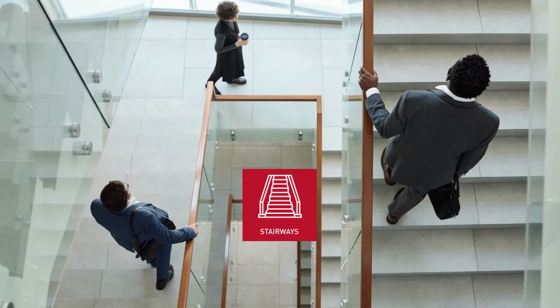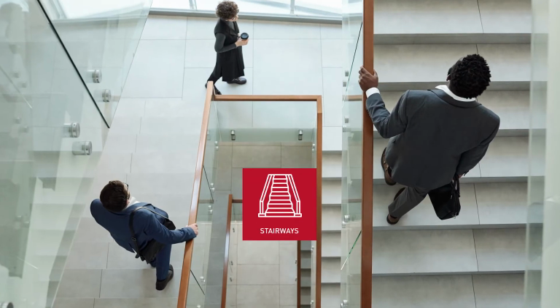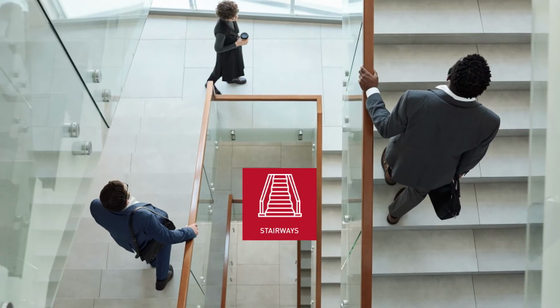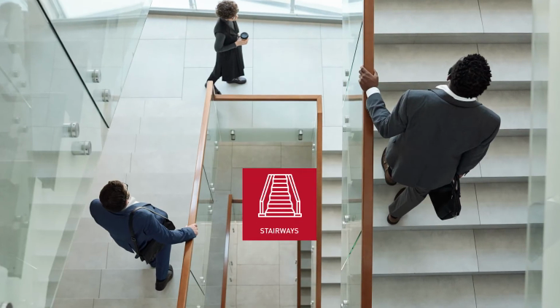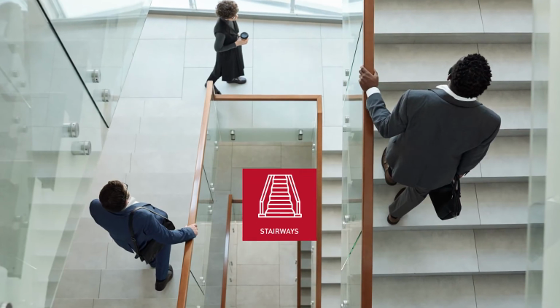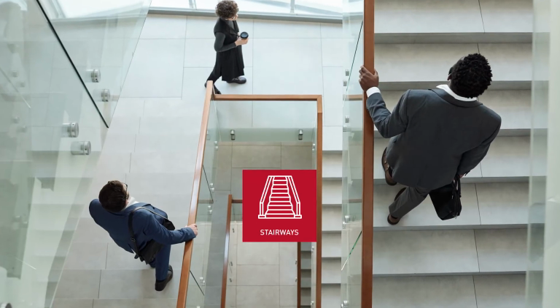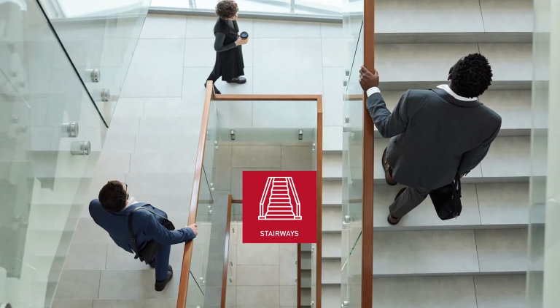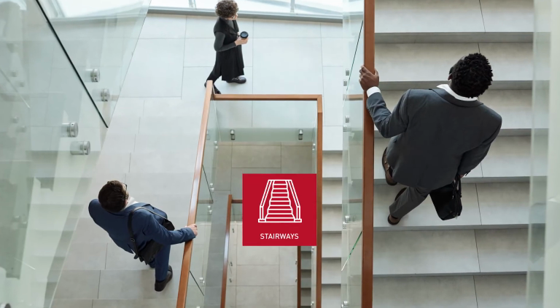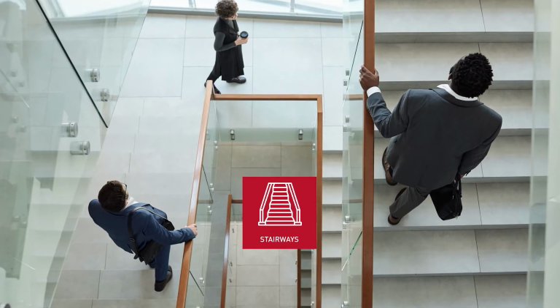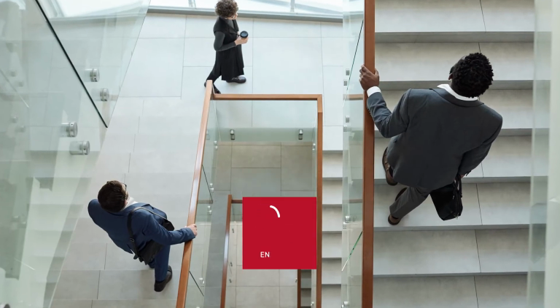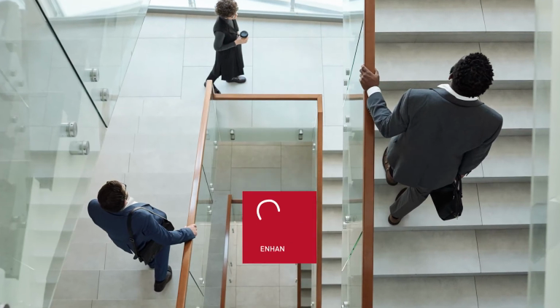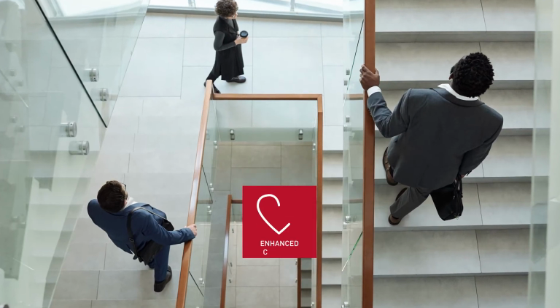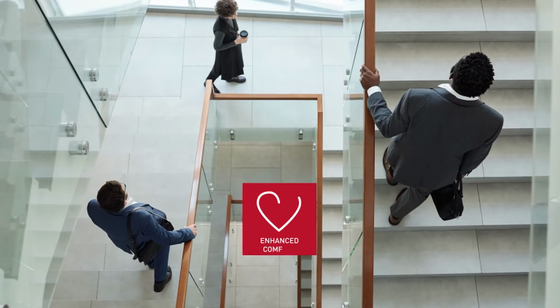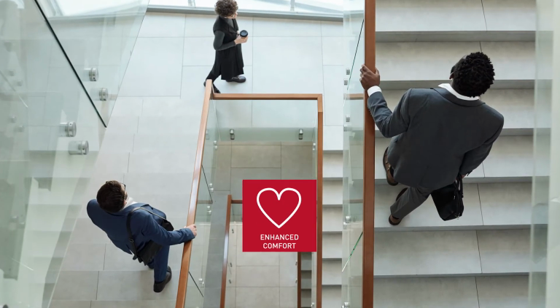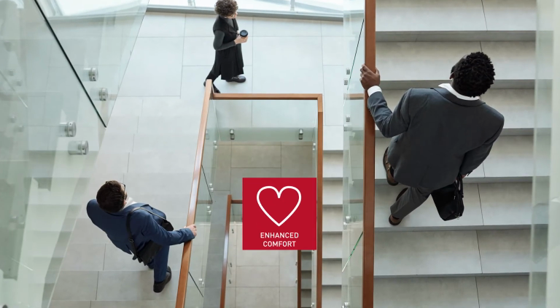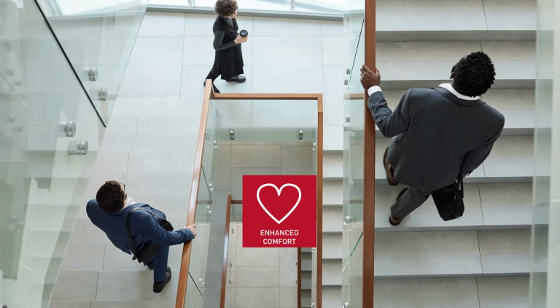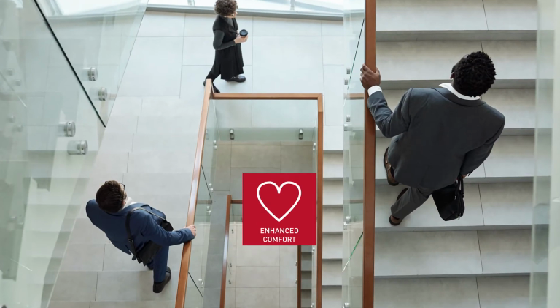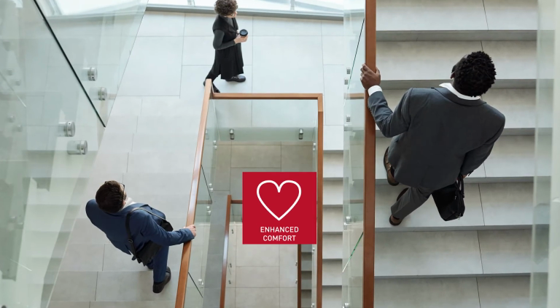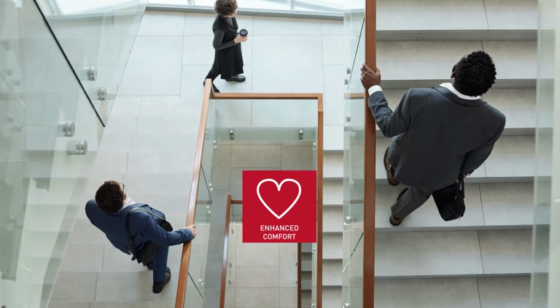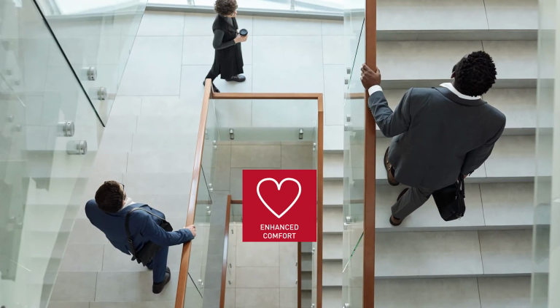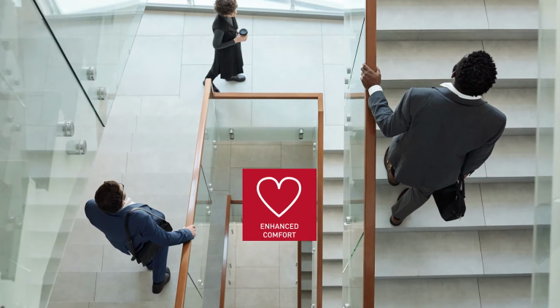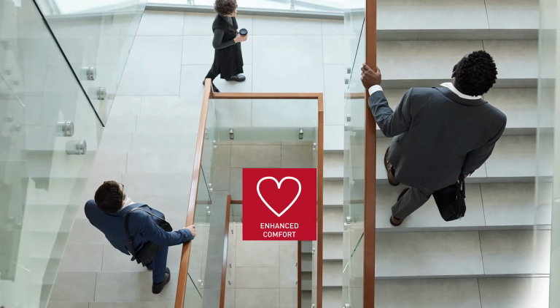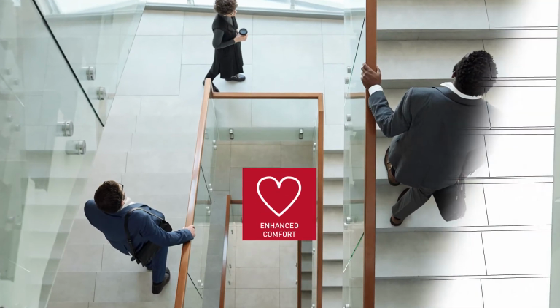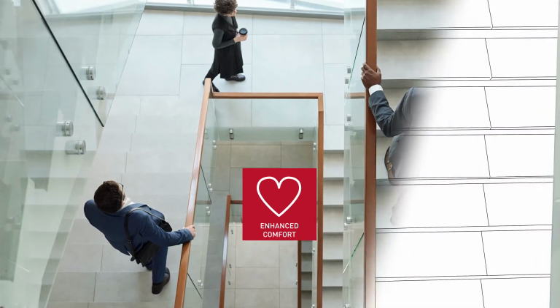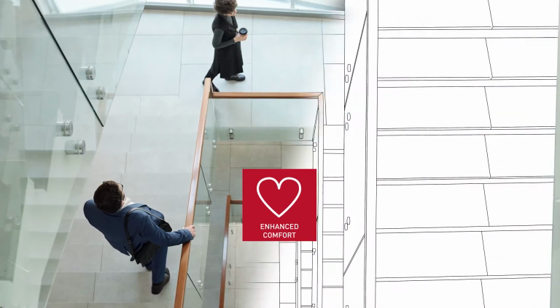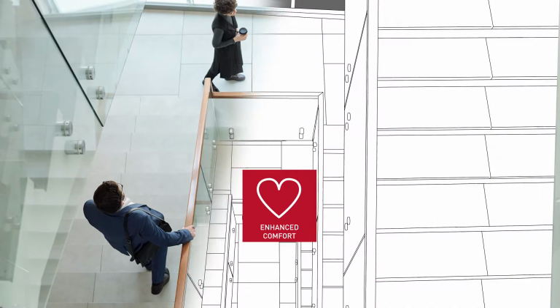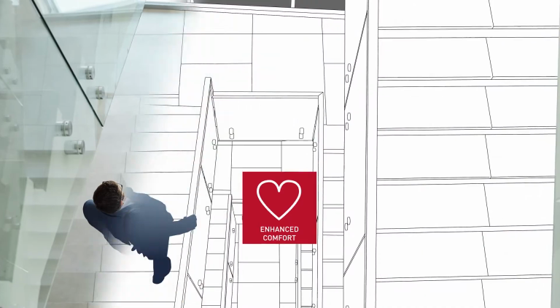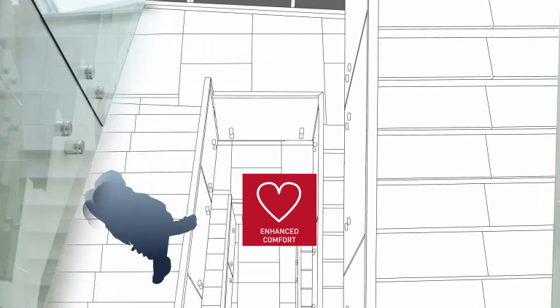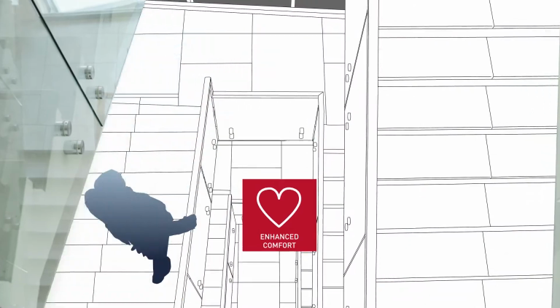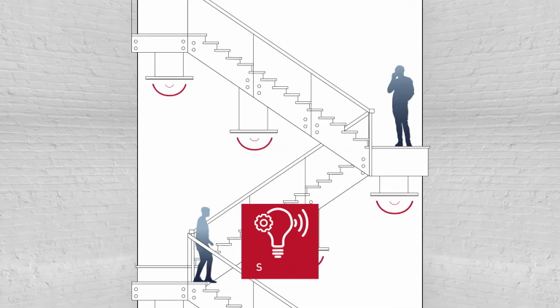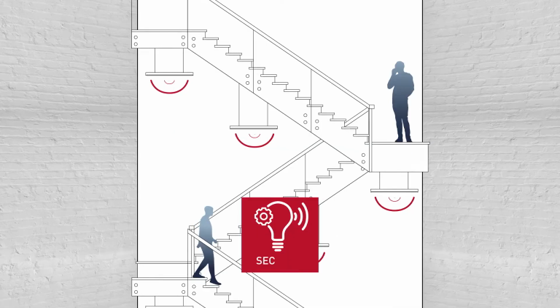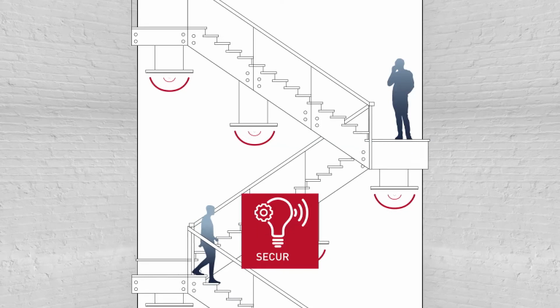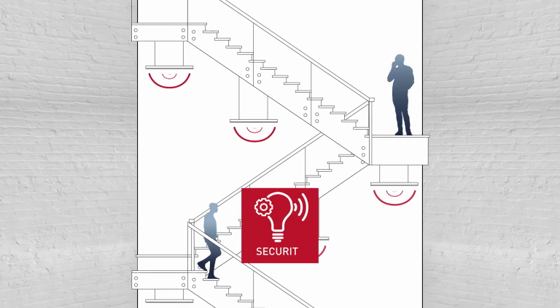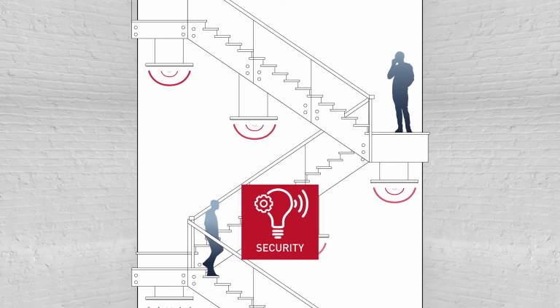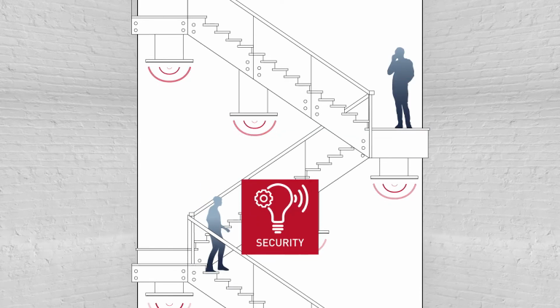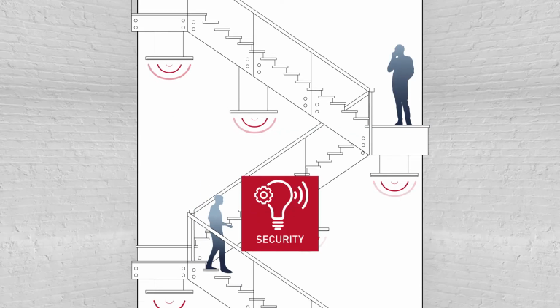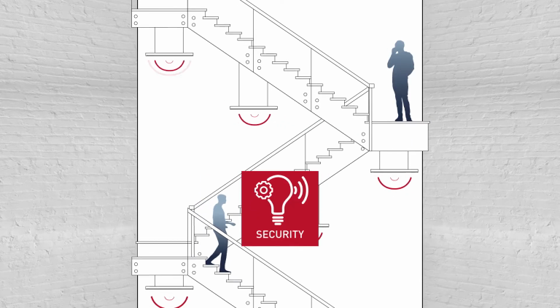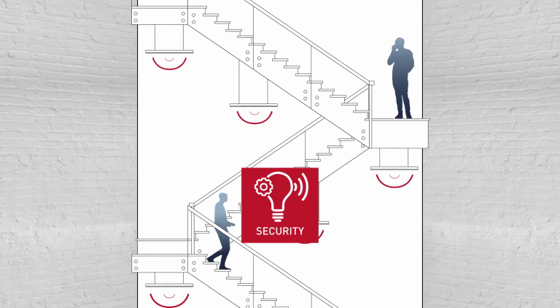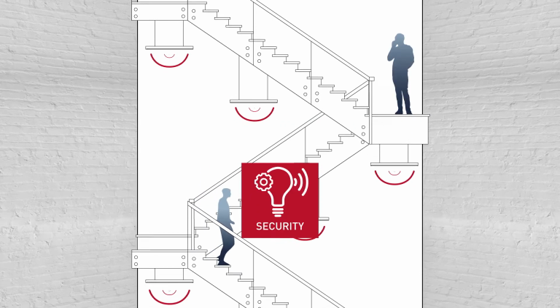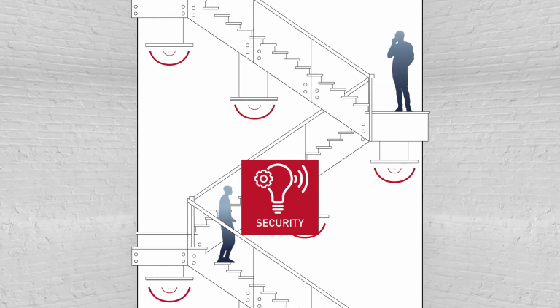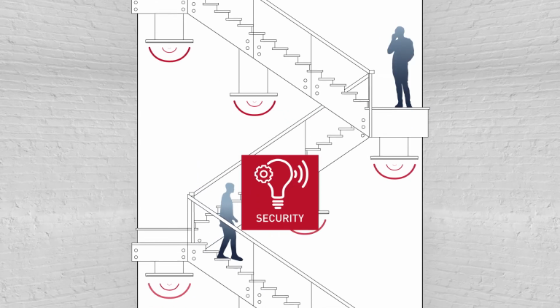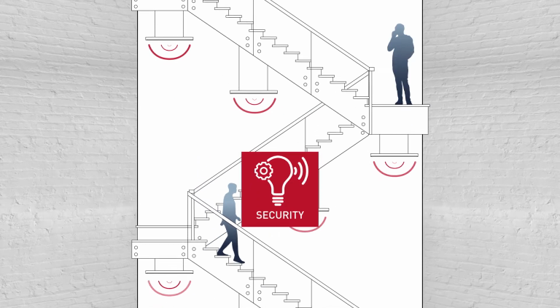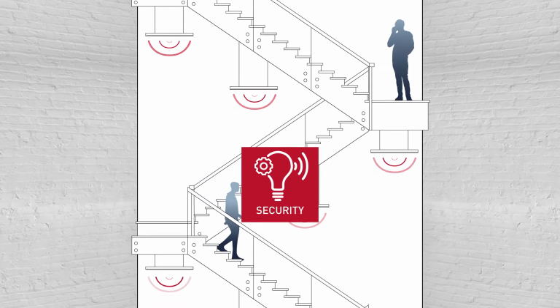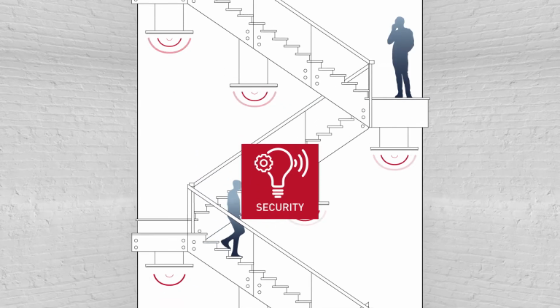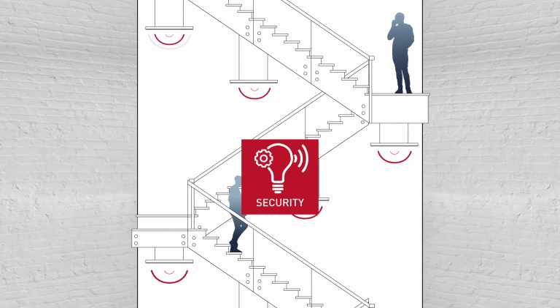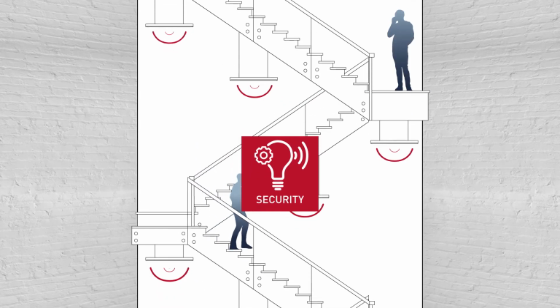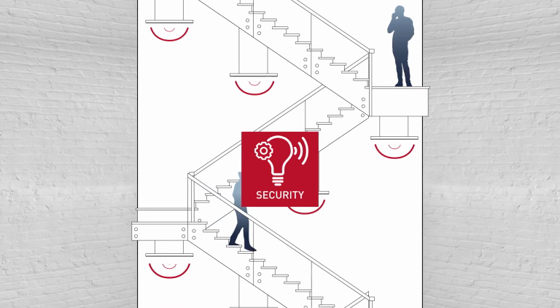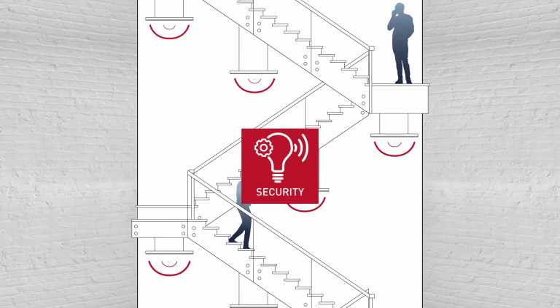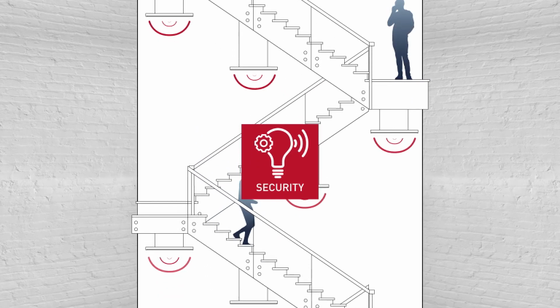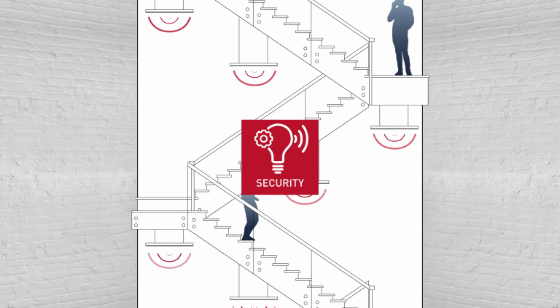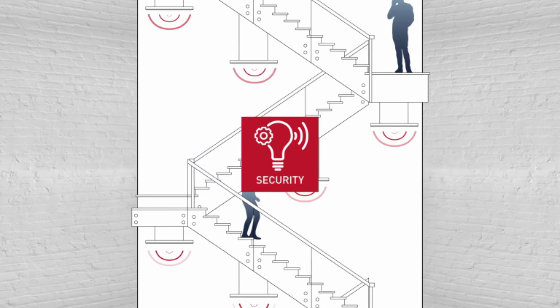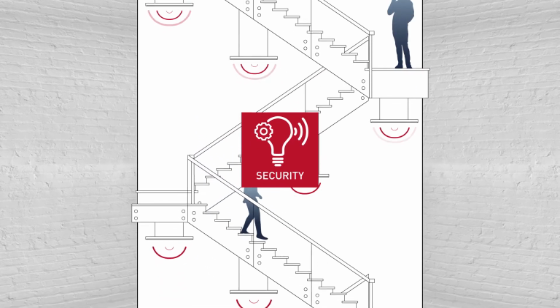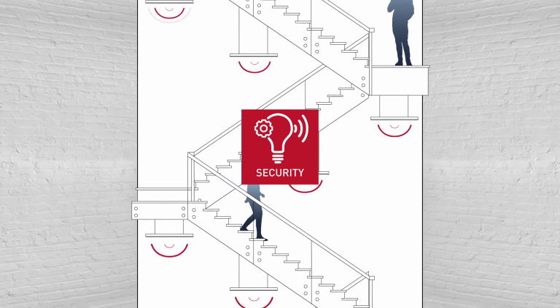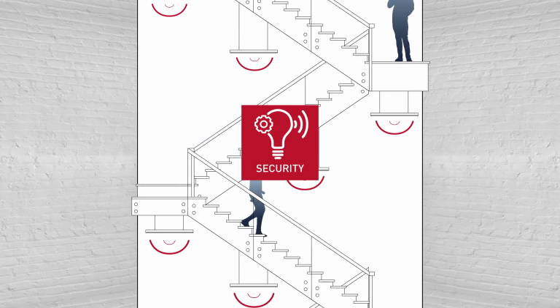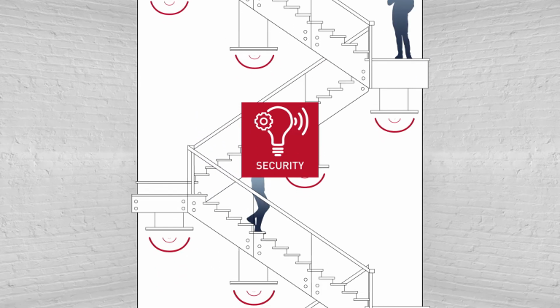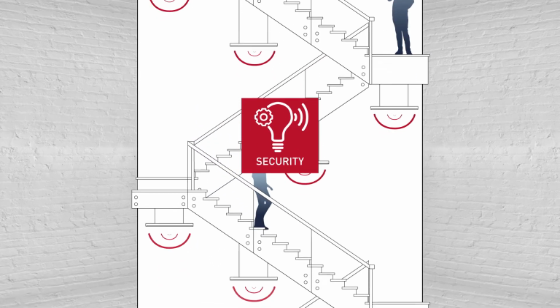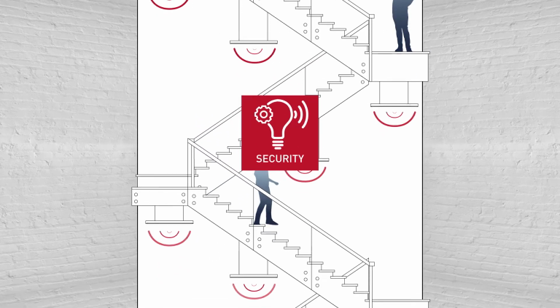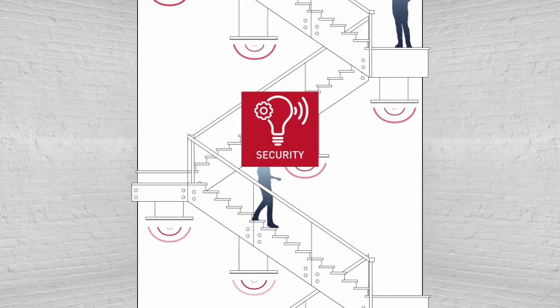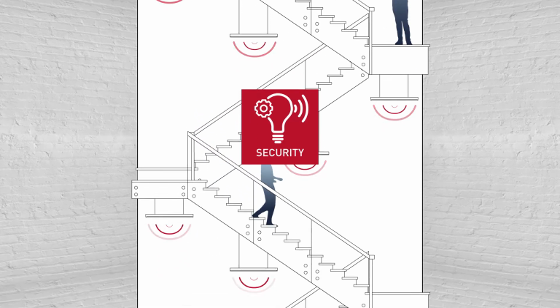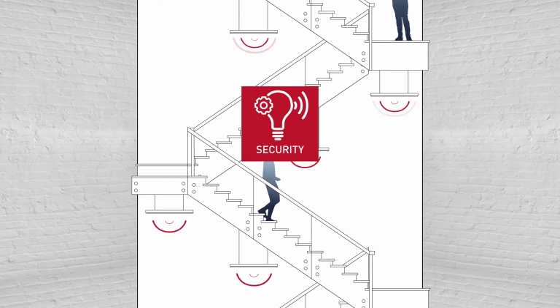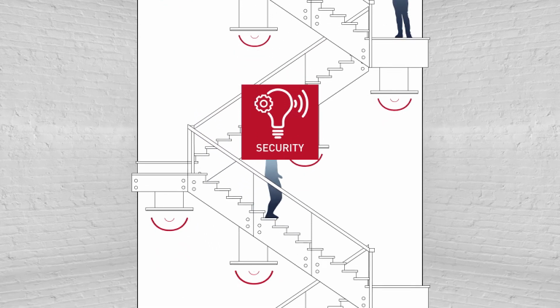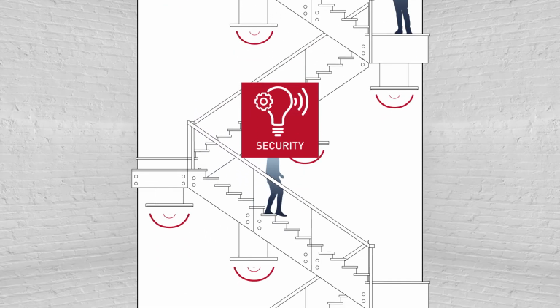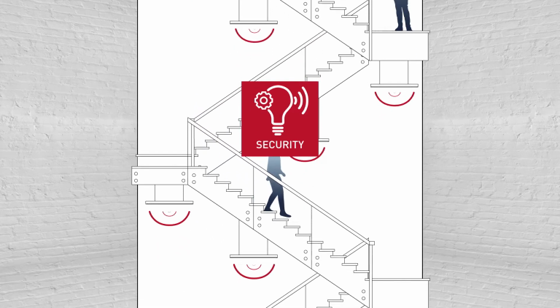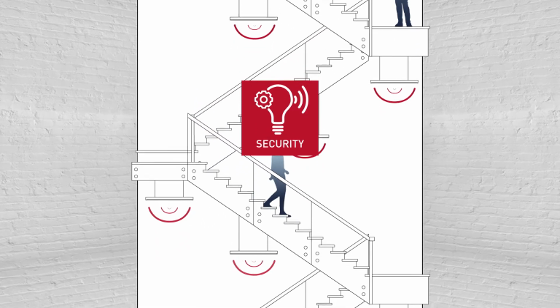In stairways and parking garages, using Active Ahead can result in energy savings of up to 85%.